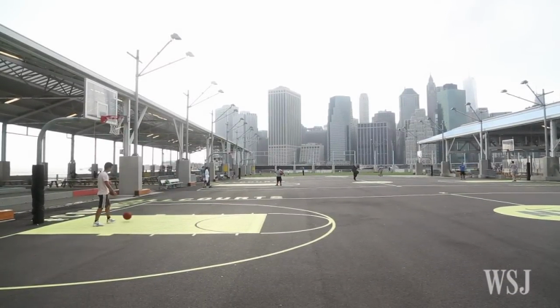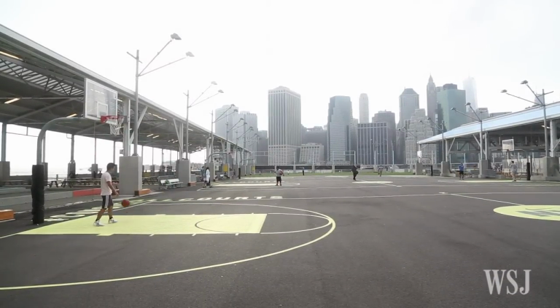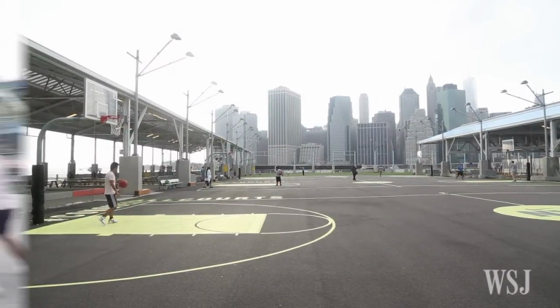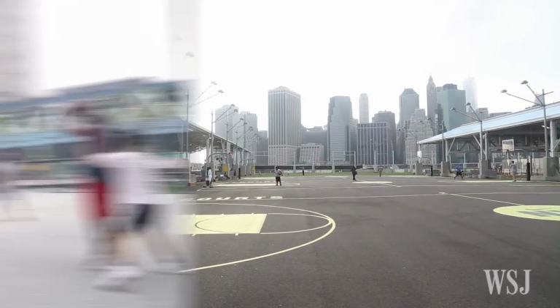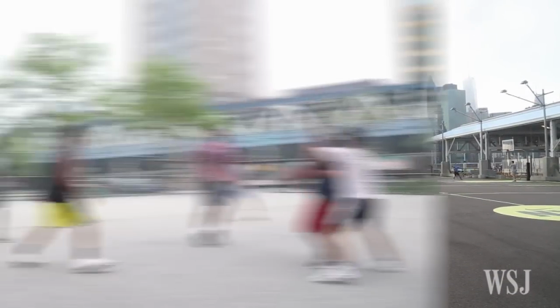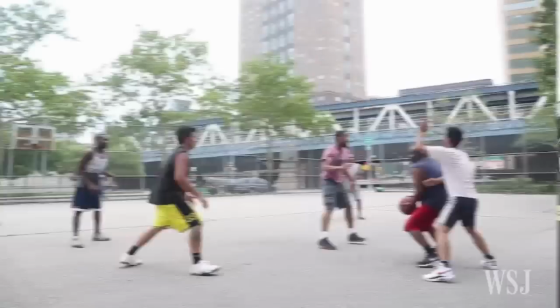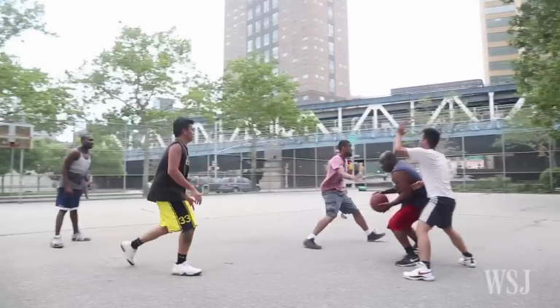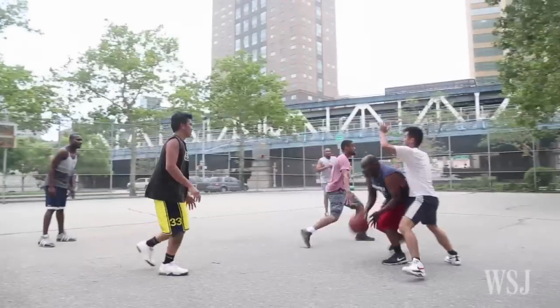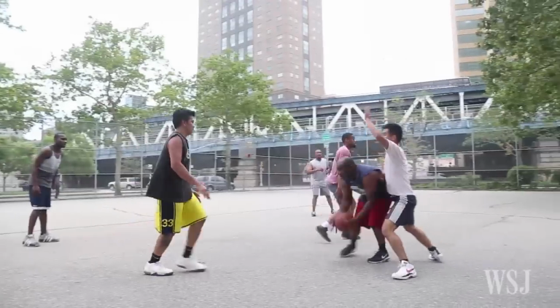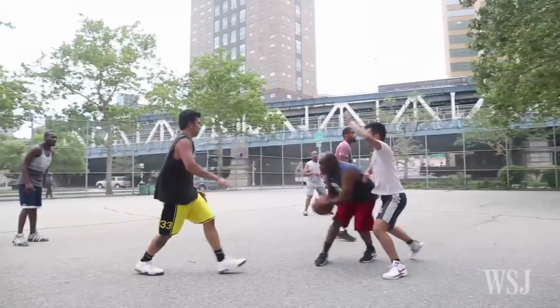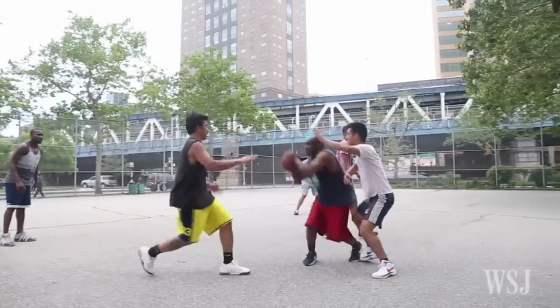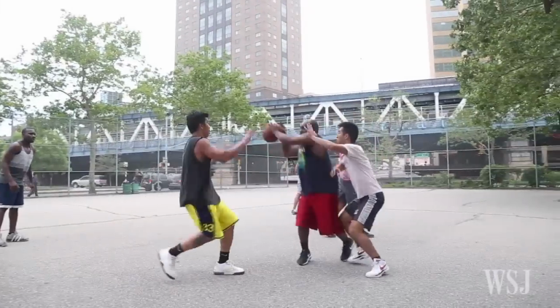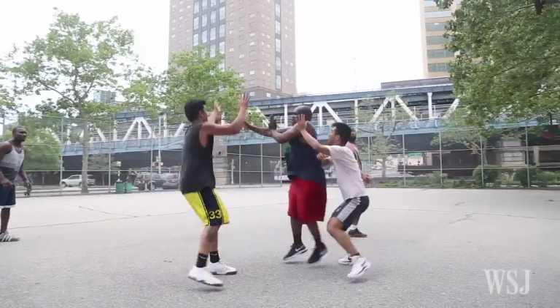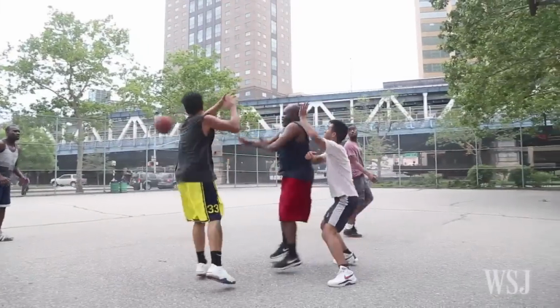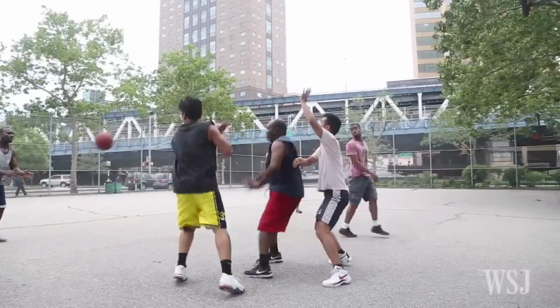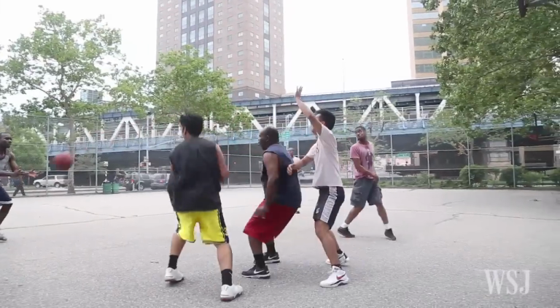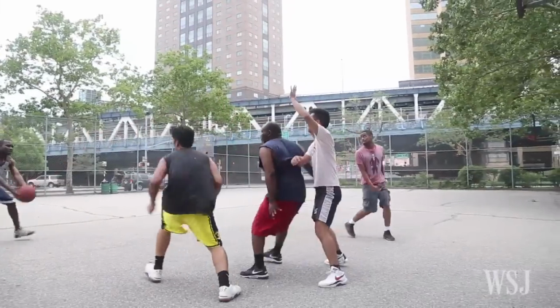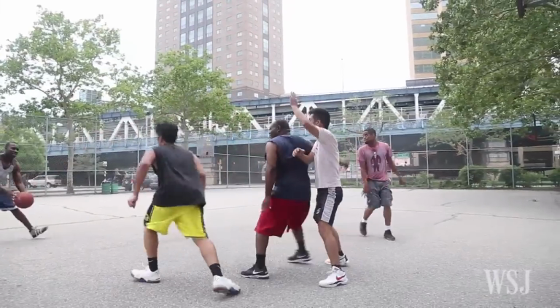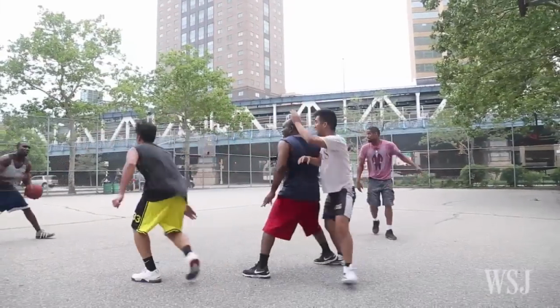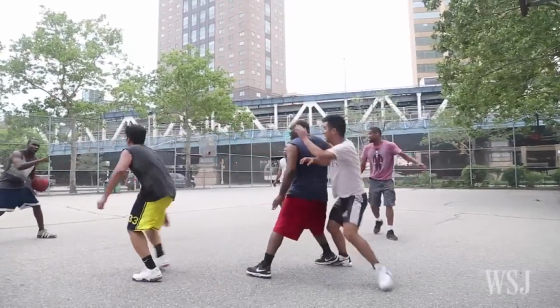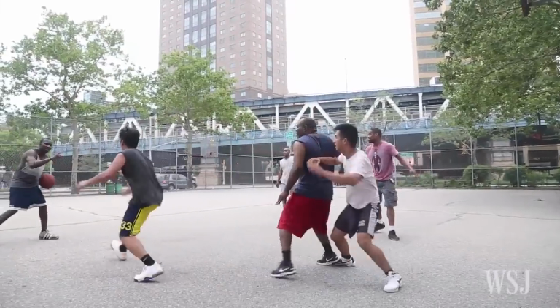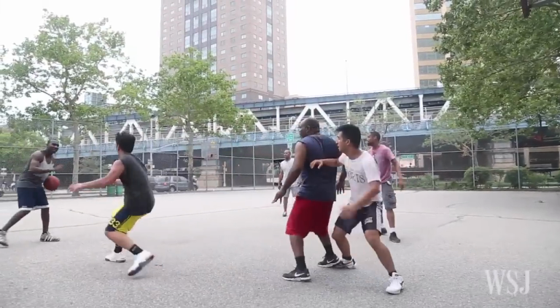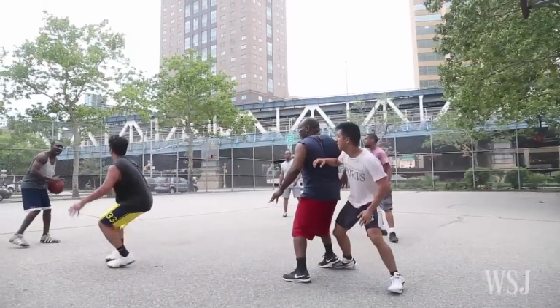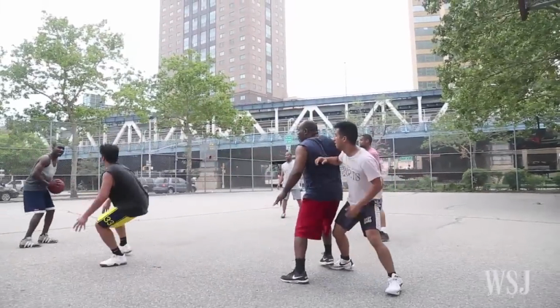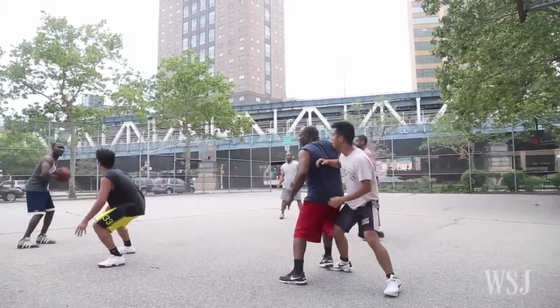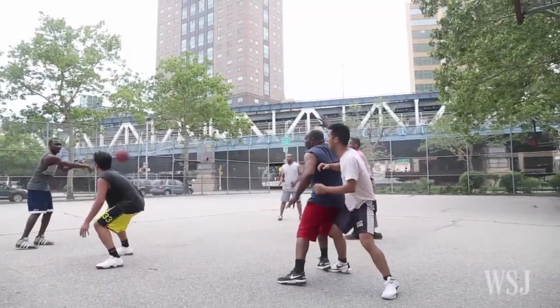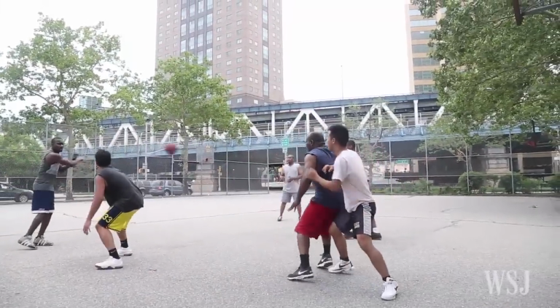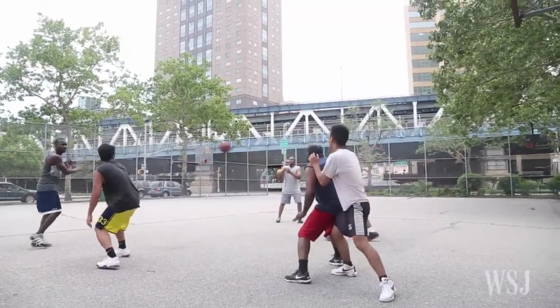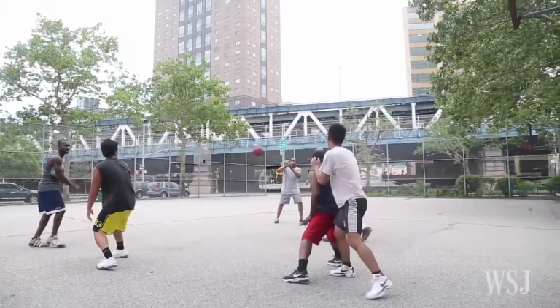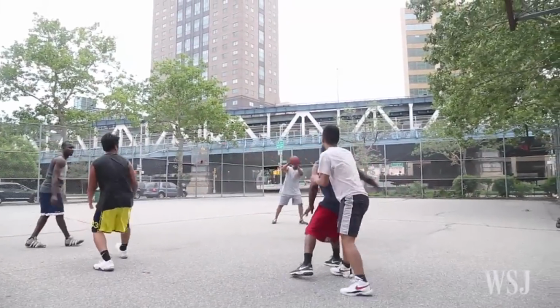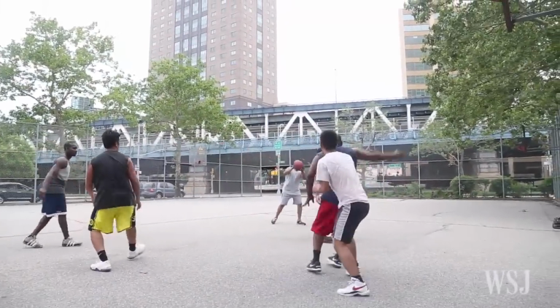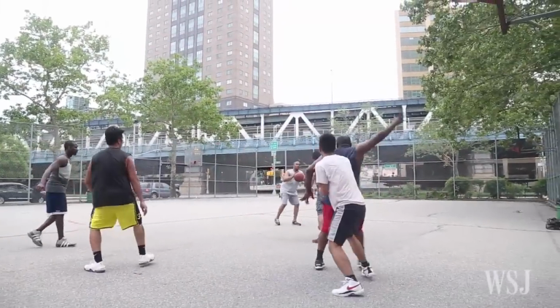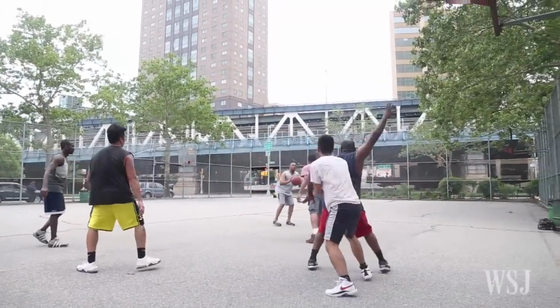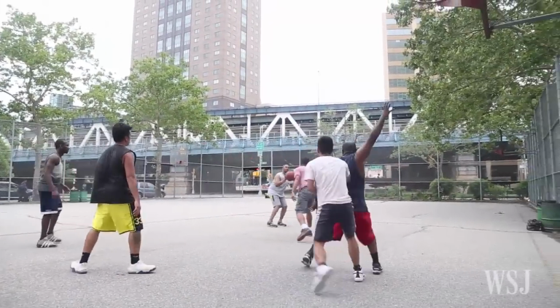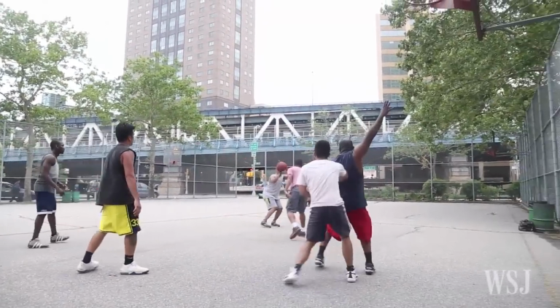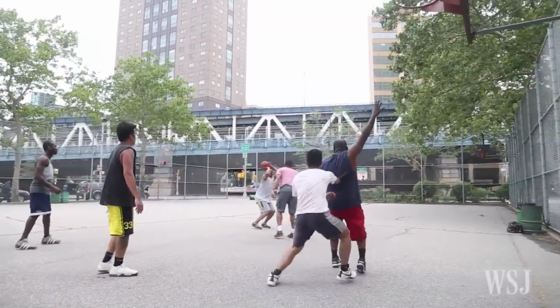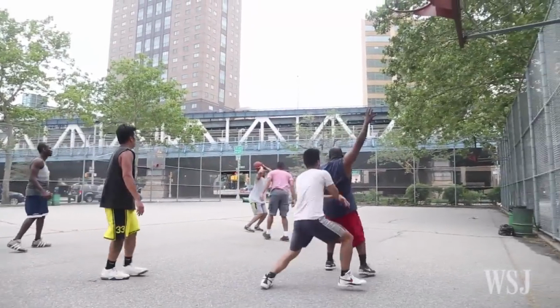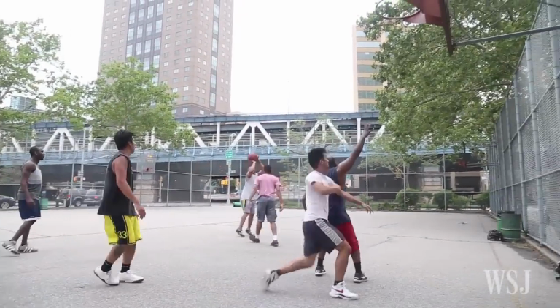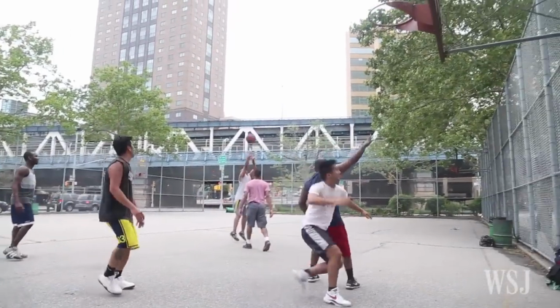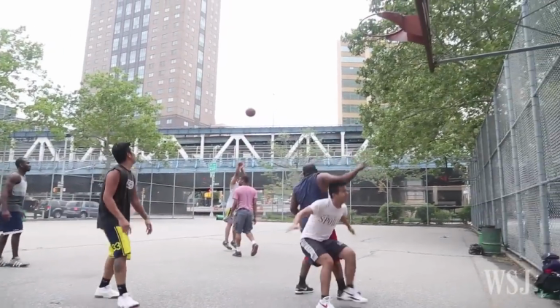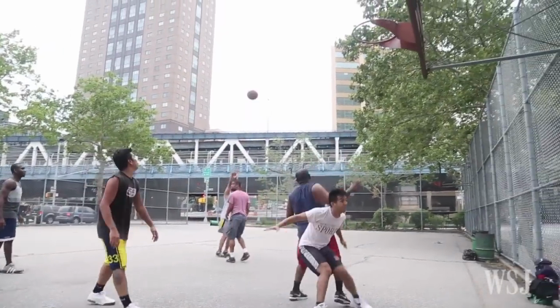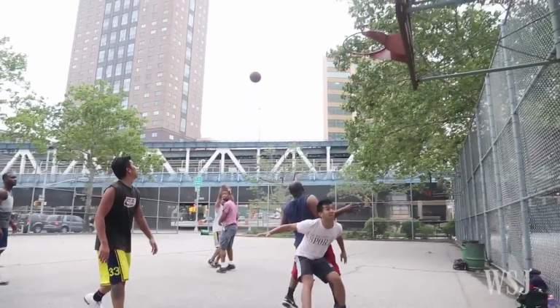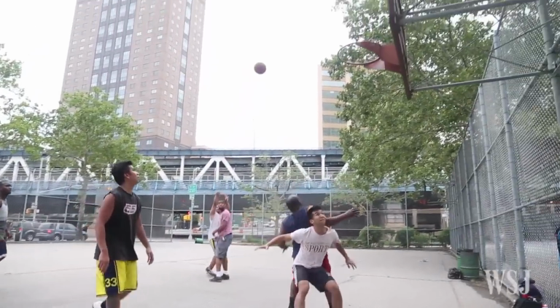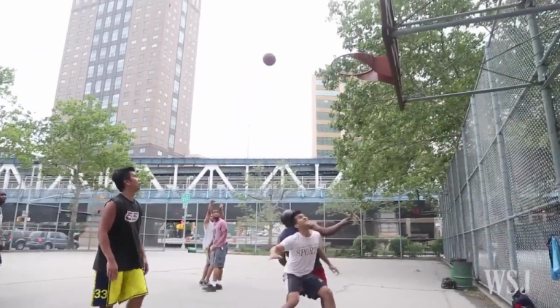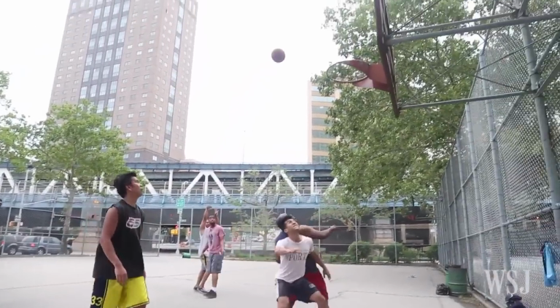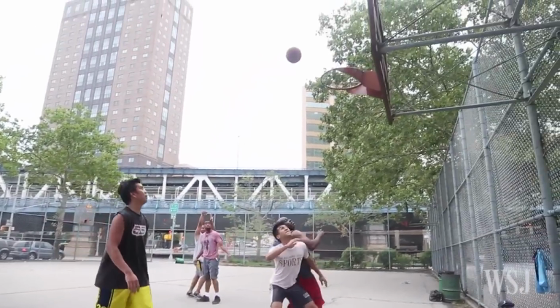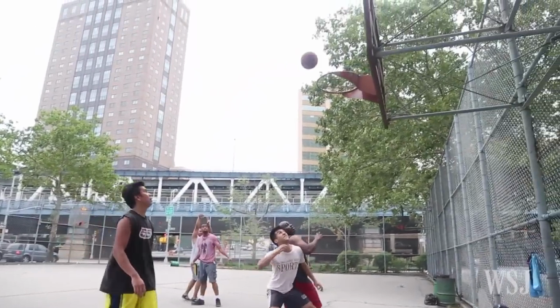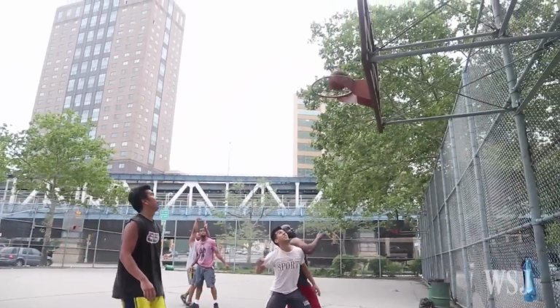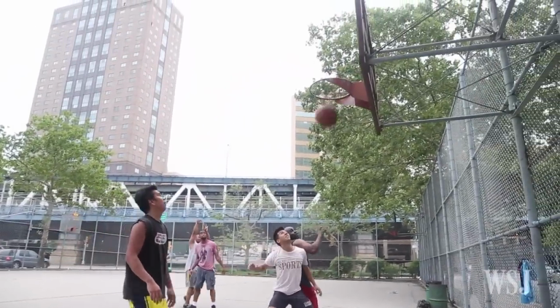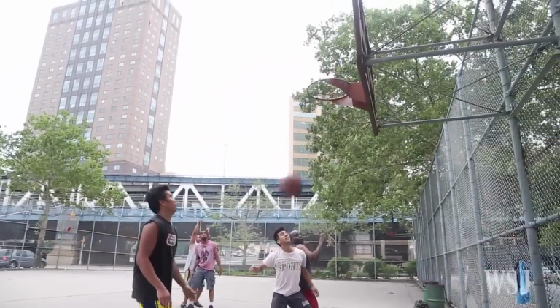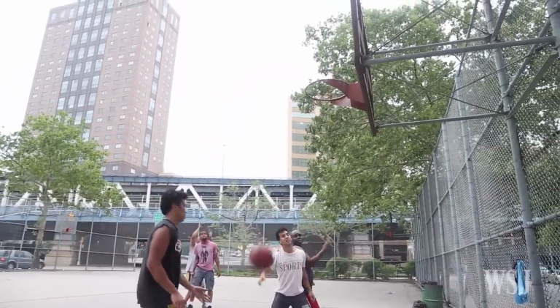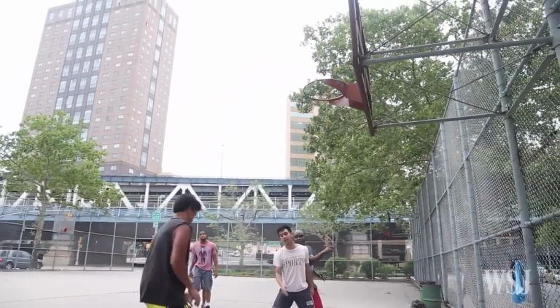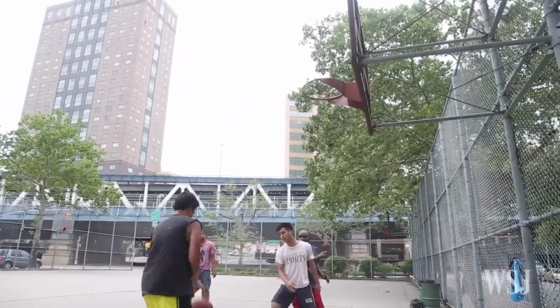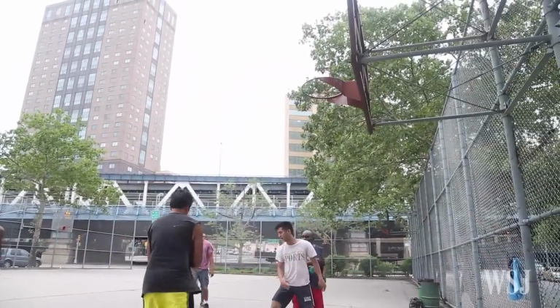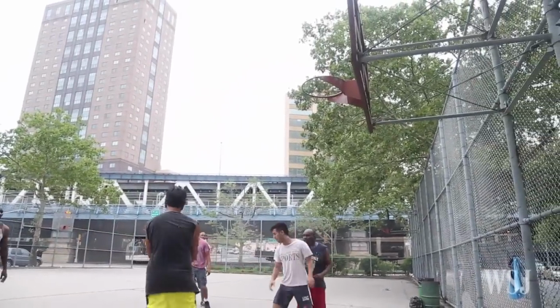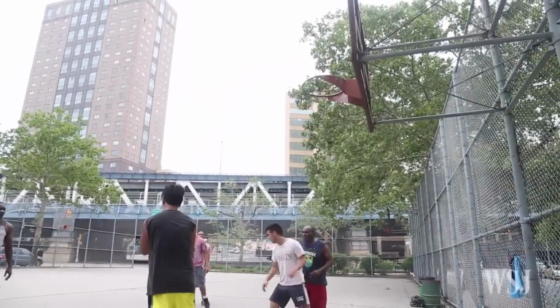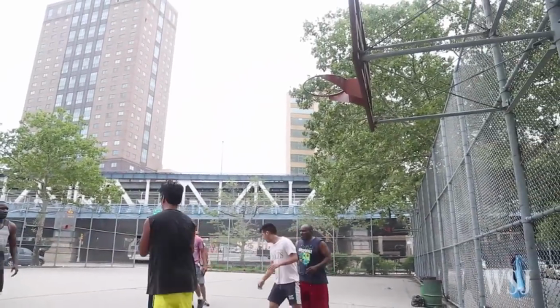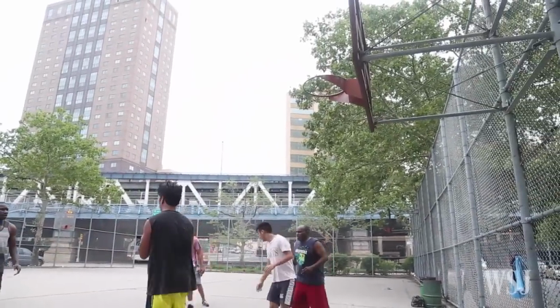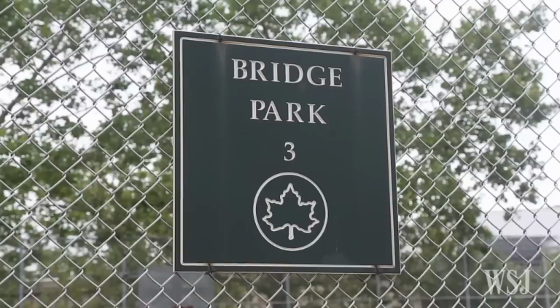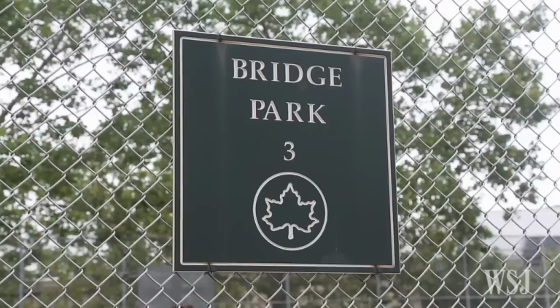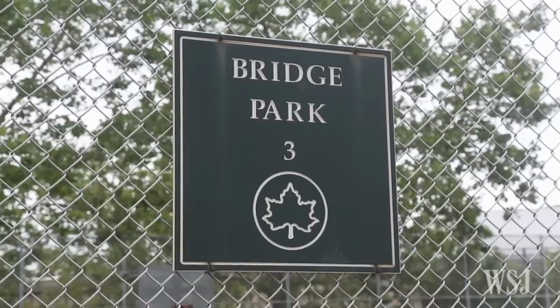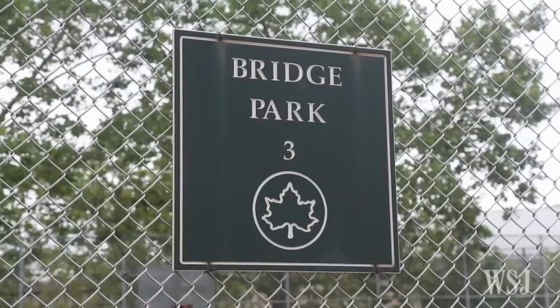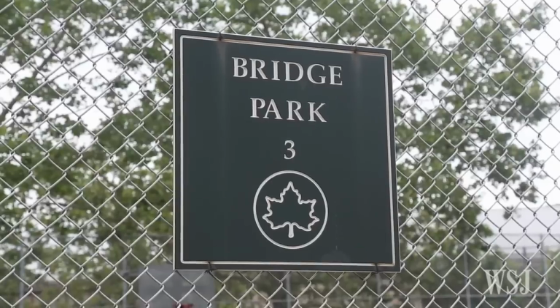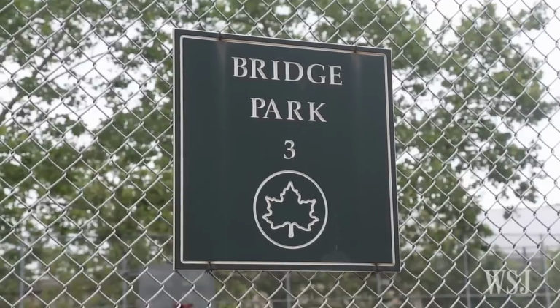And the funny thing is, this basketball court is just a short walk away from what I found to be one of the worst courts in Brooklyn: Bridge Park.